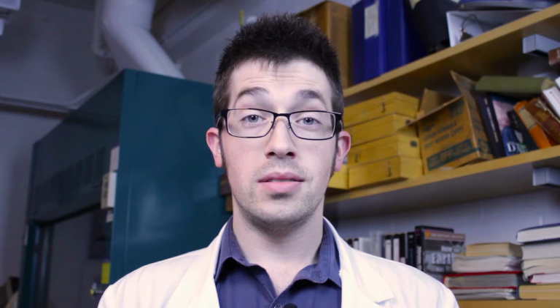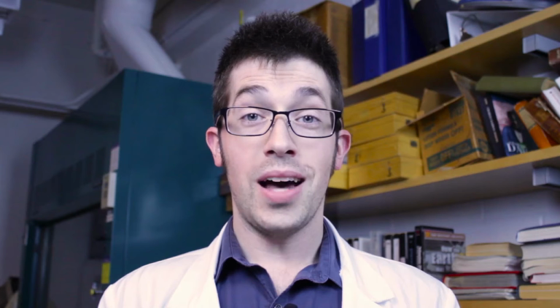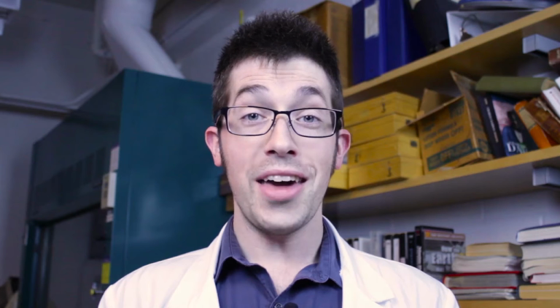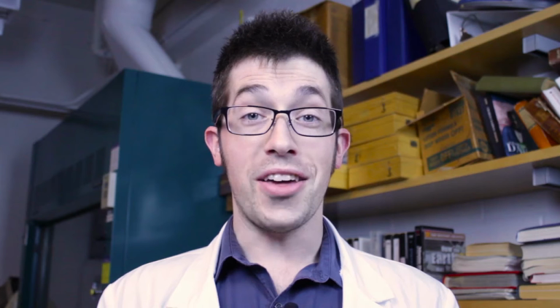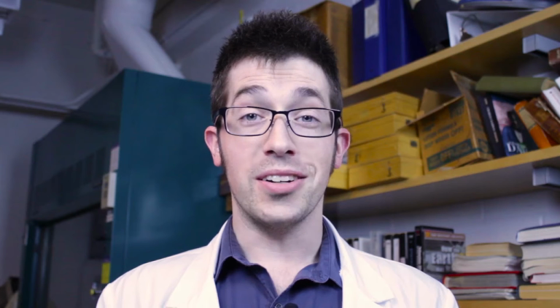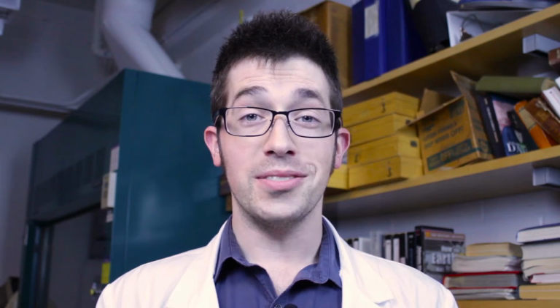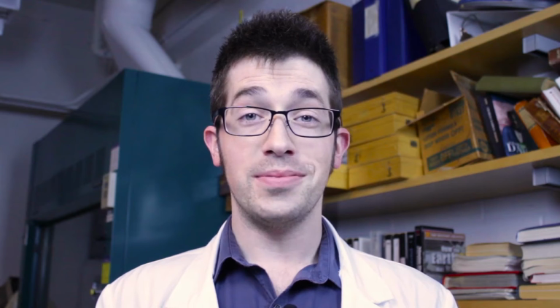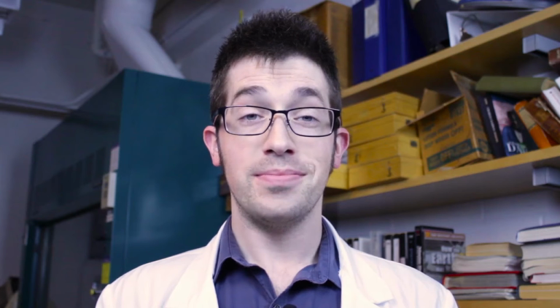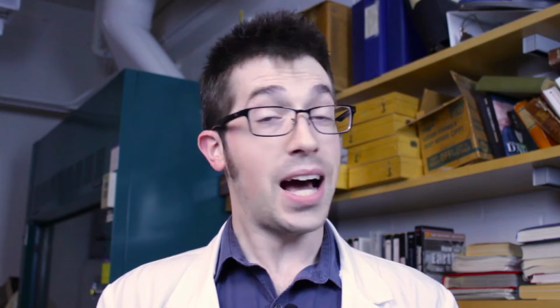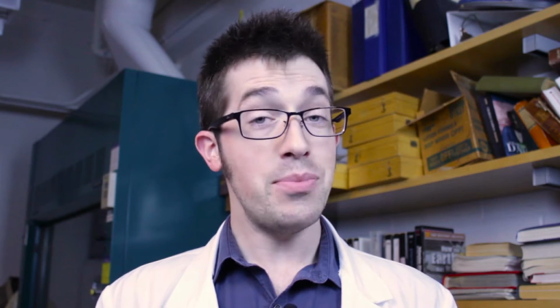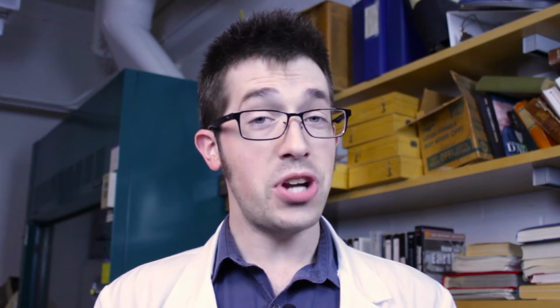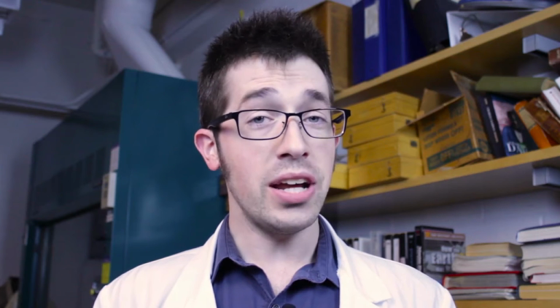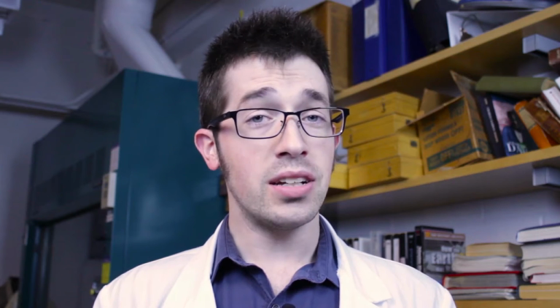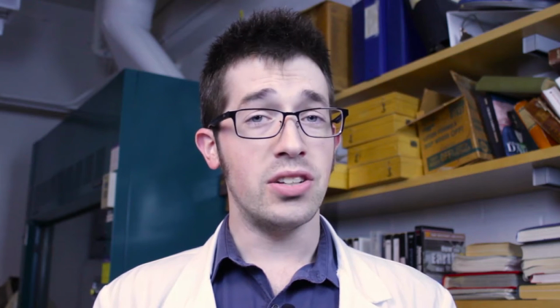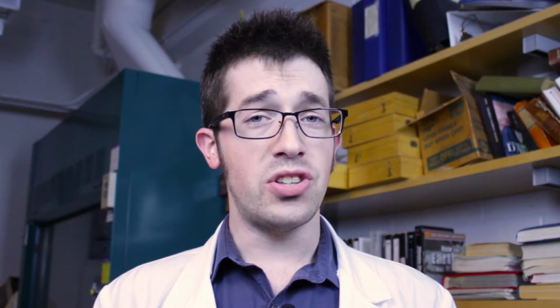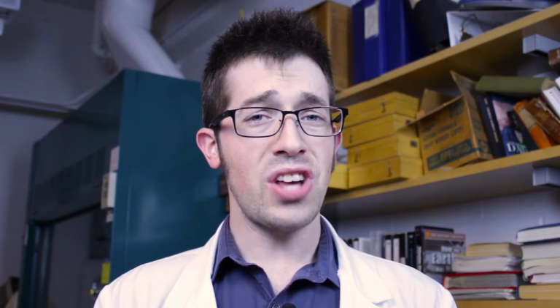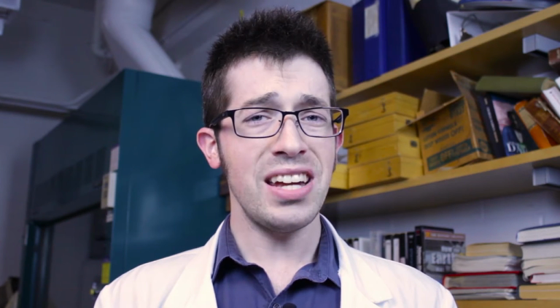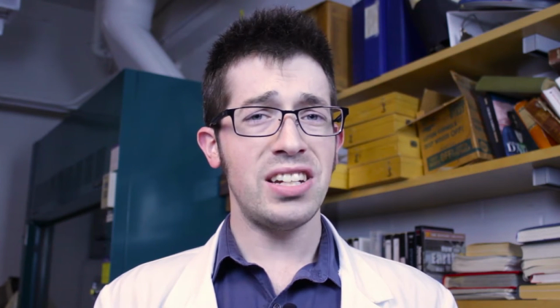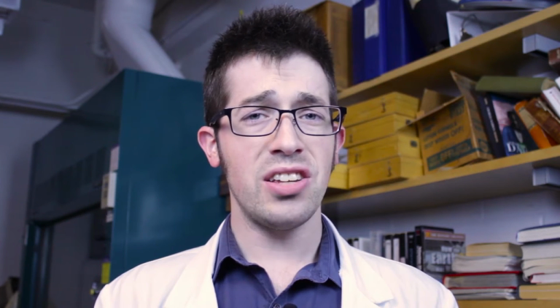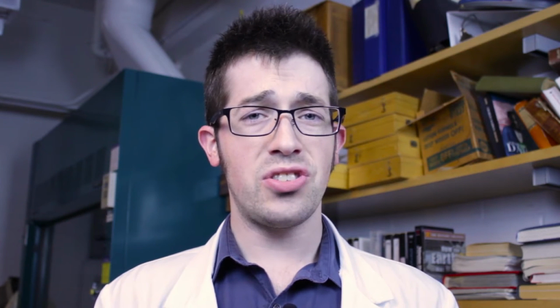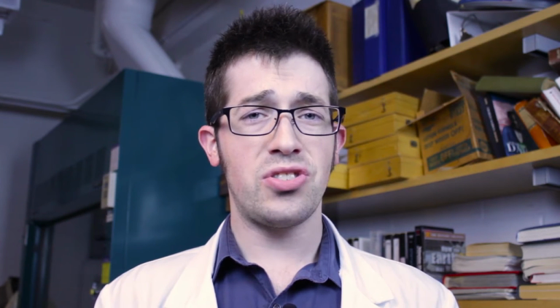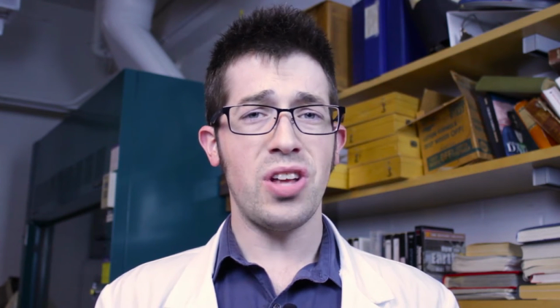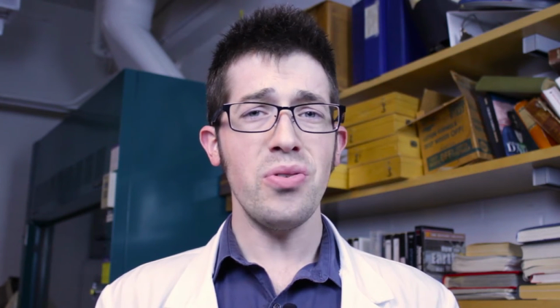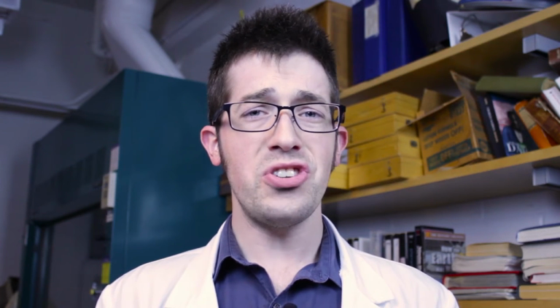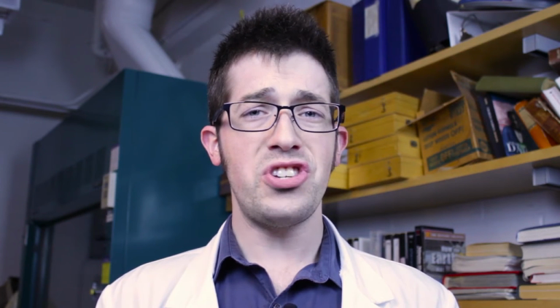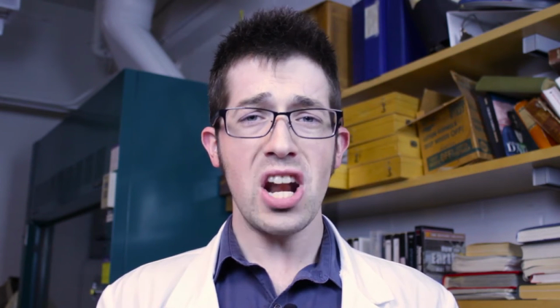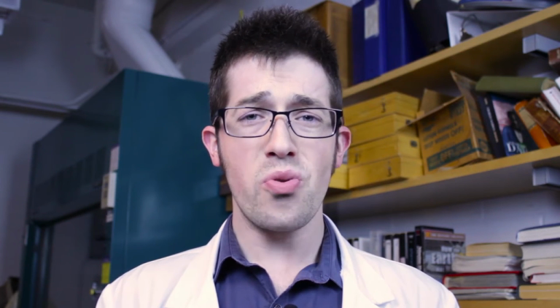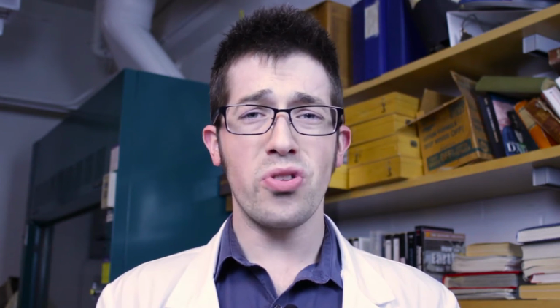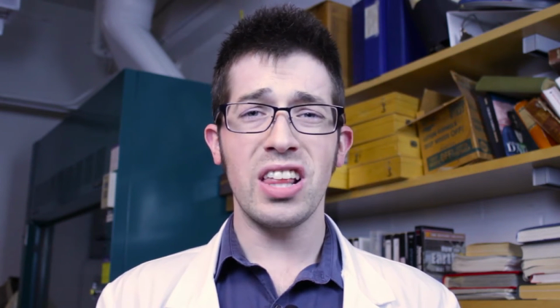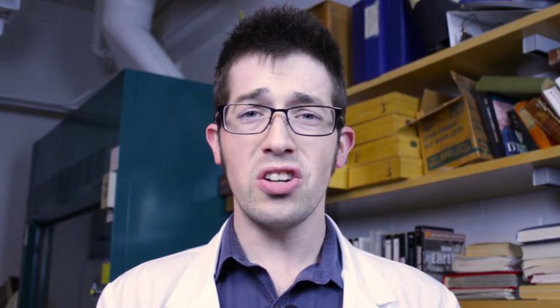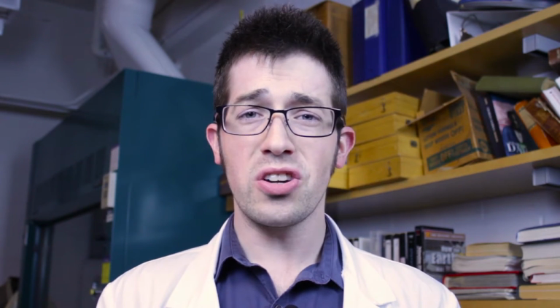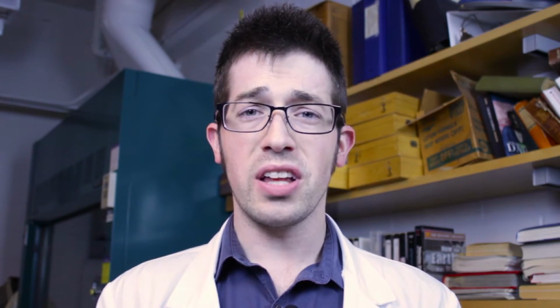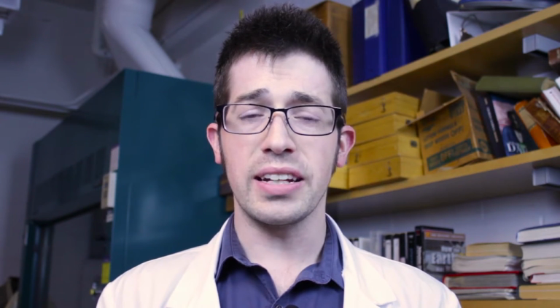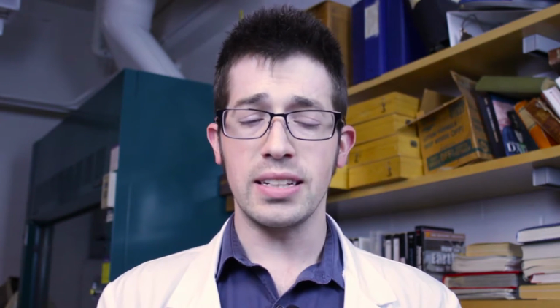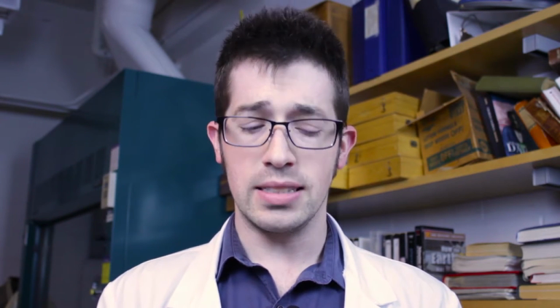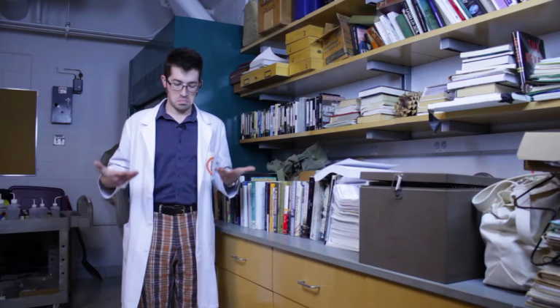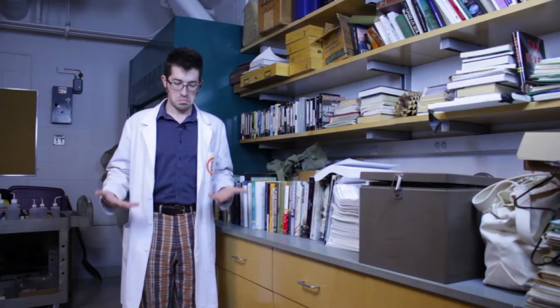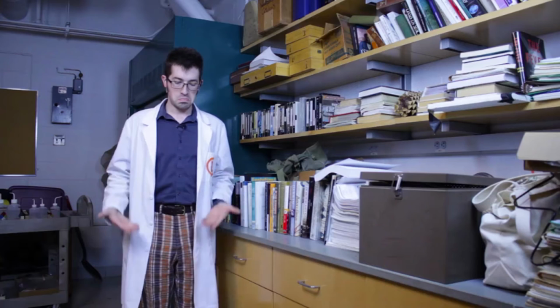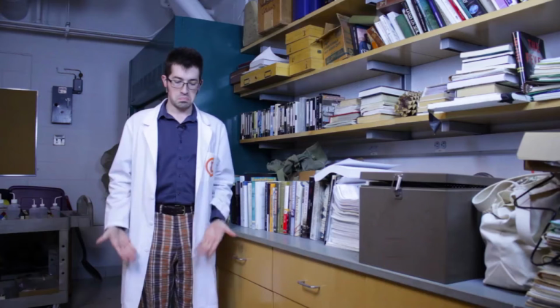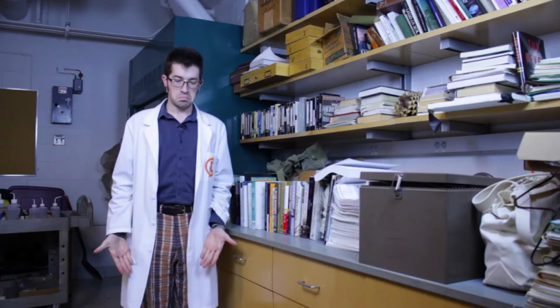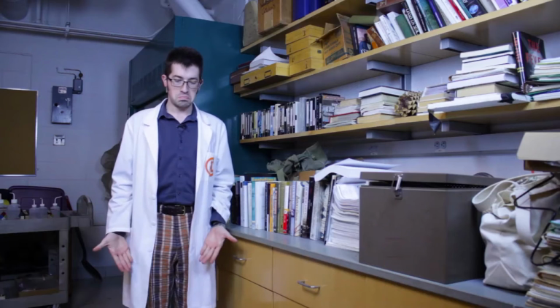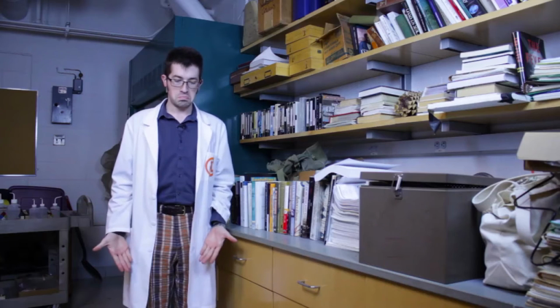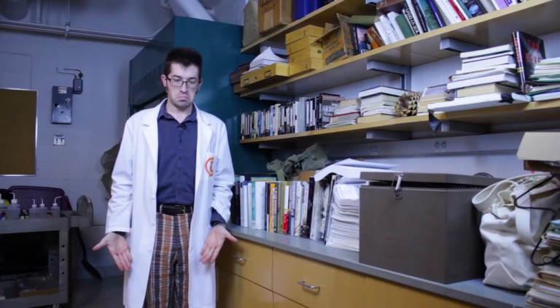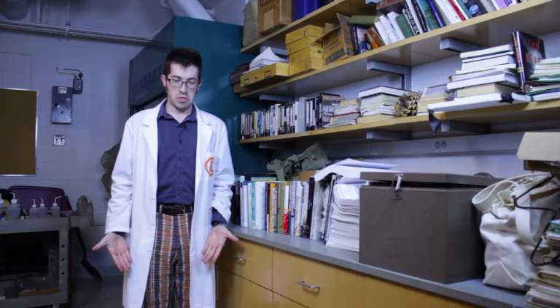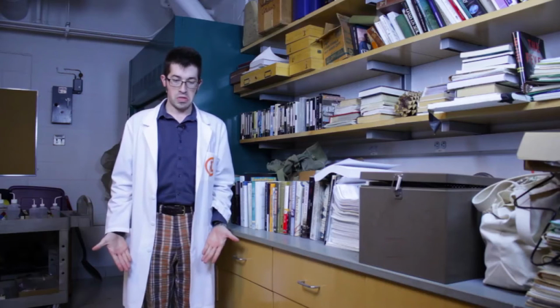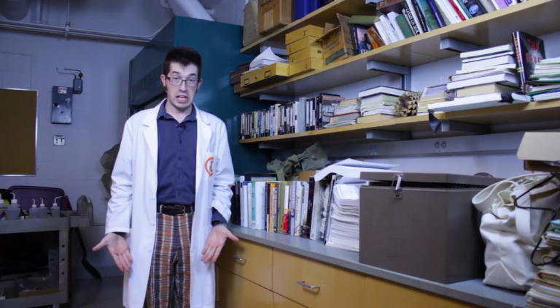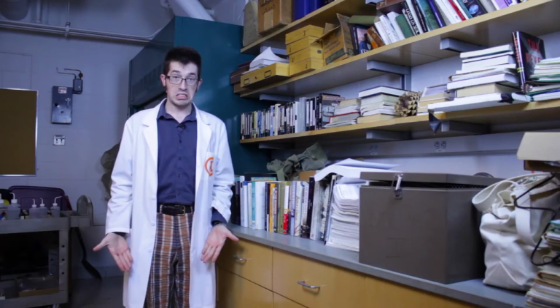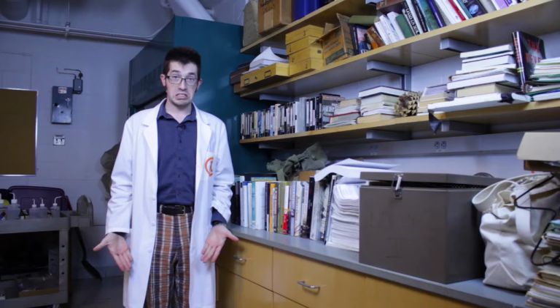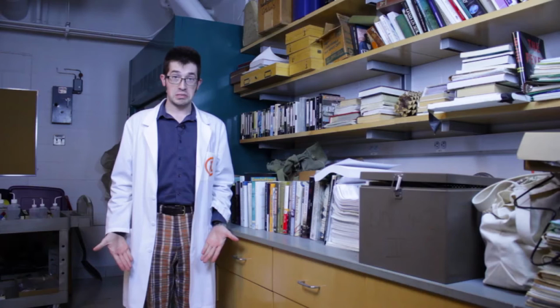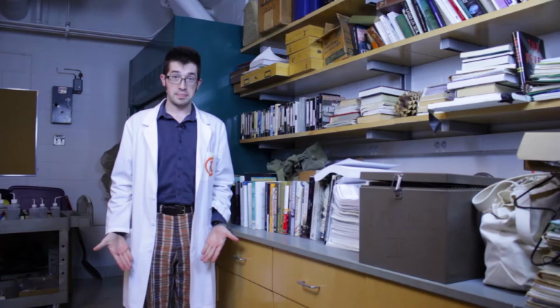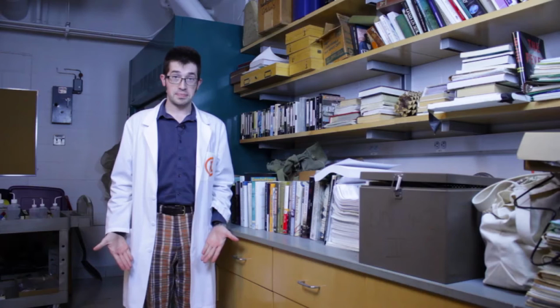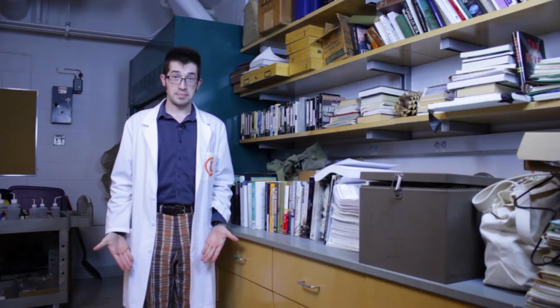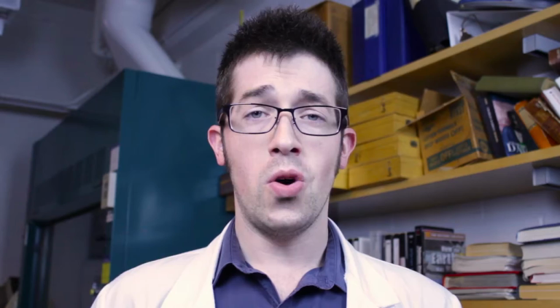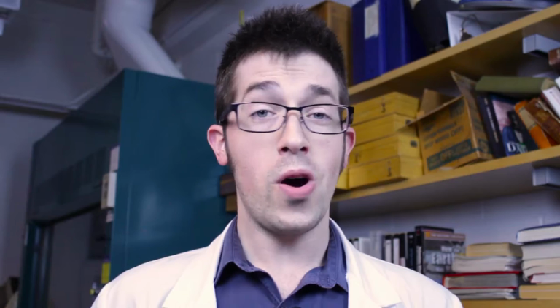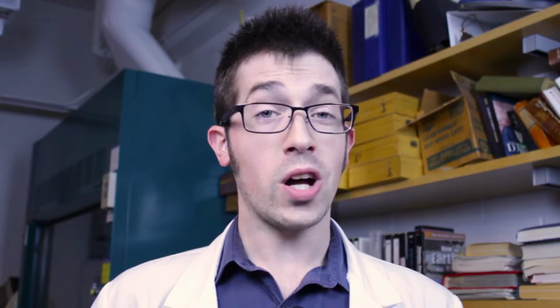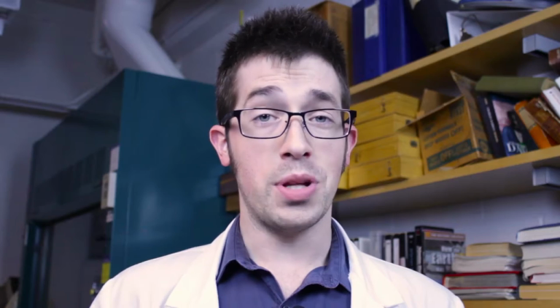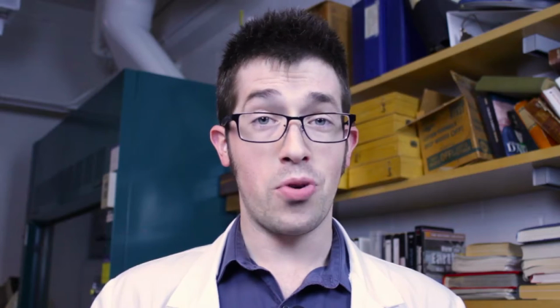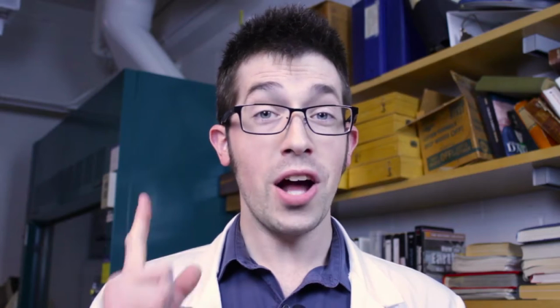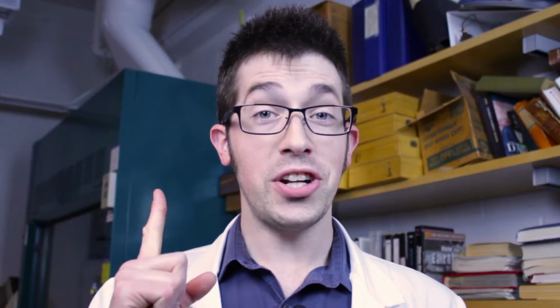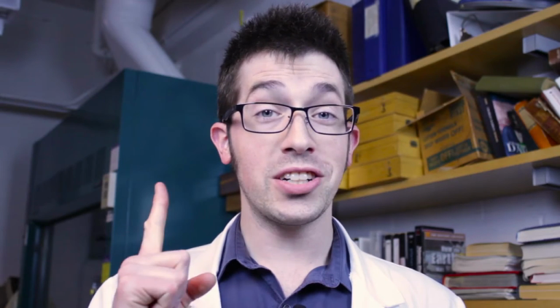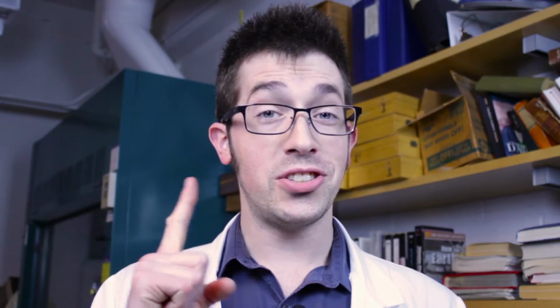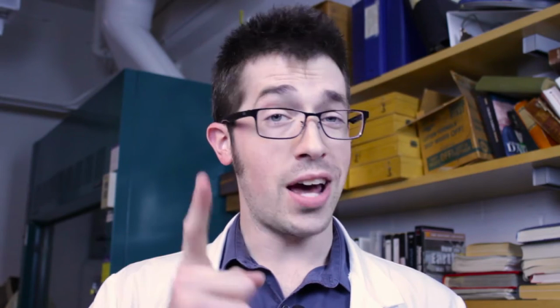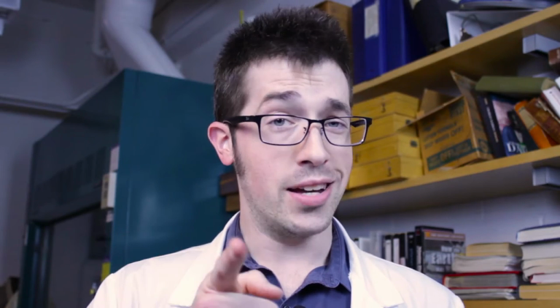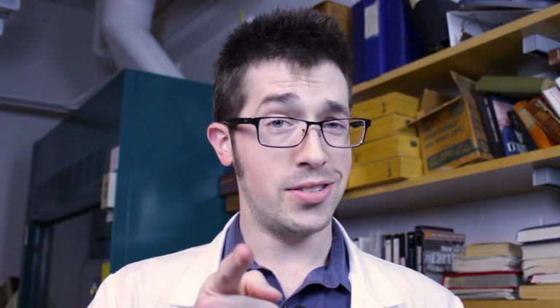Hi there, I'm Jake, and scientists don't generally look like...this. Welcome to Project Science.